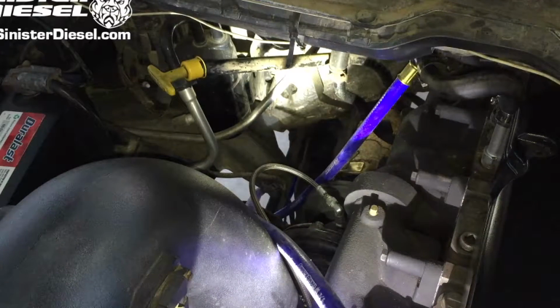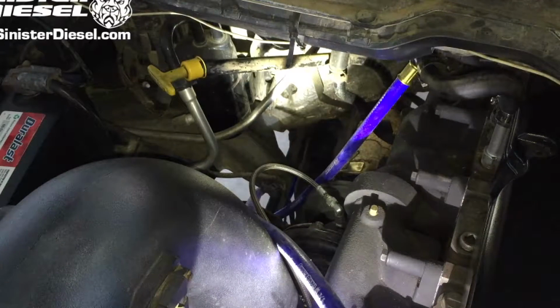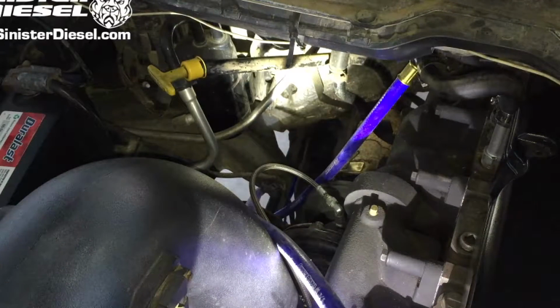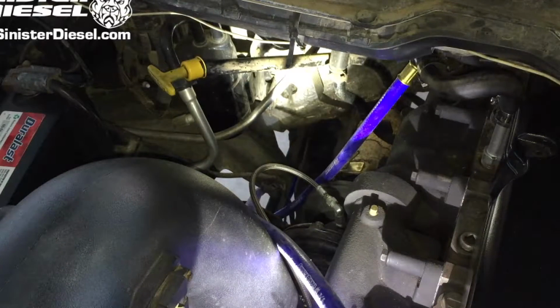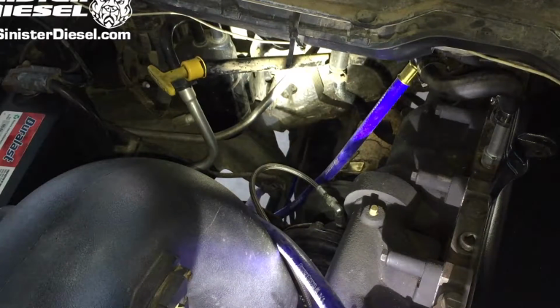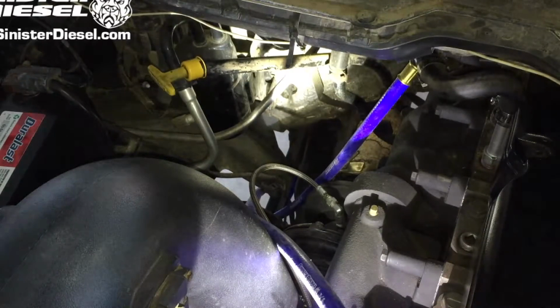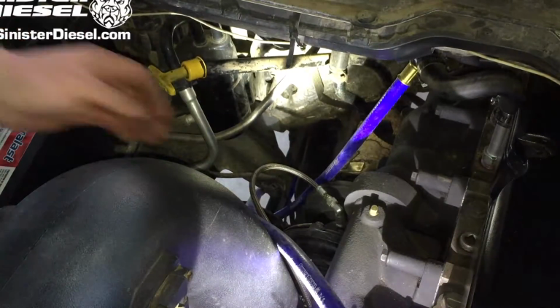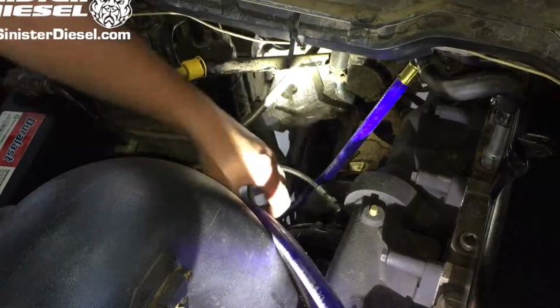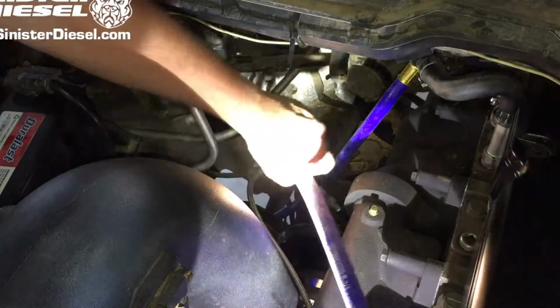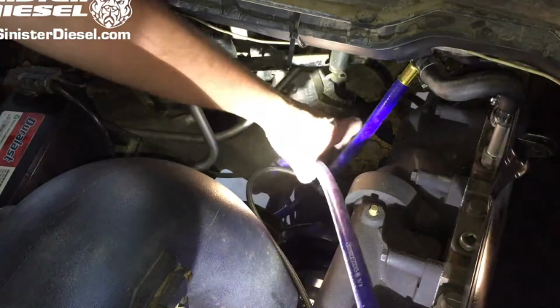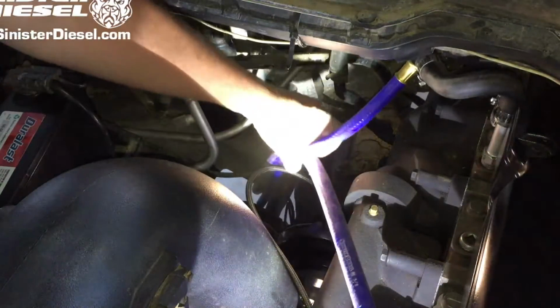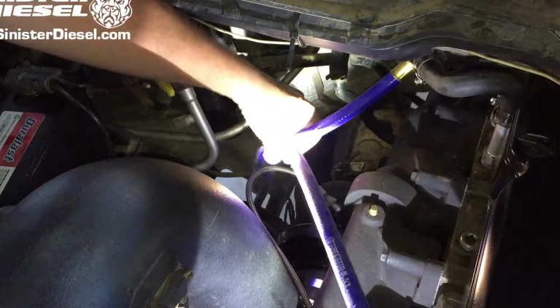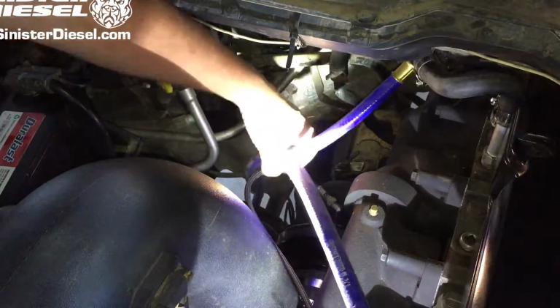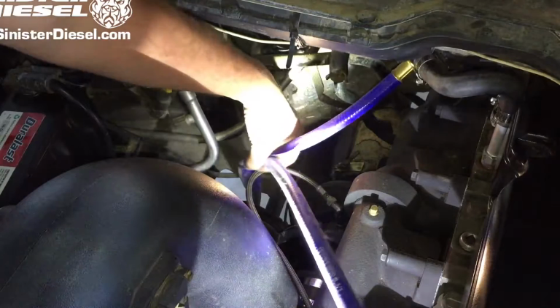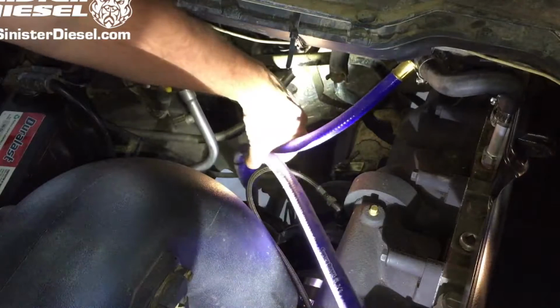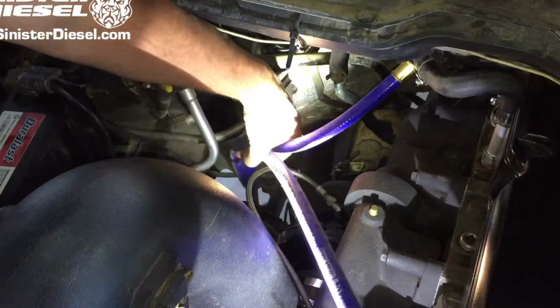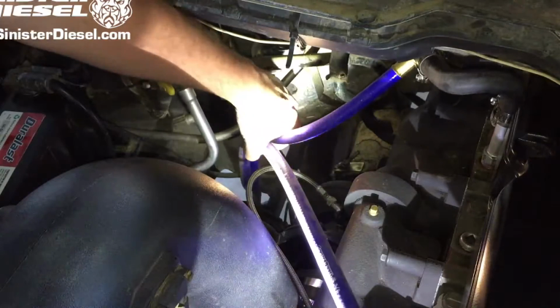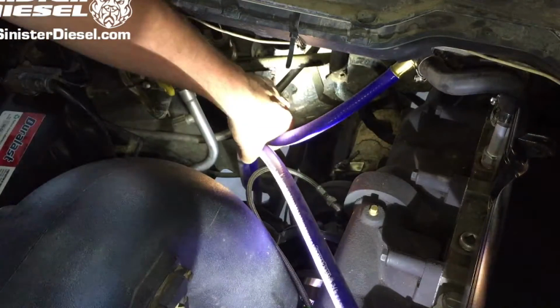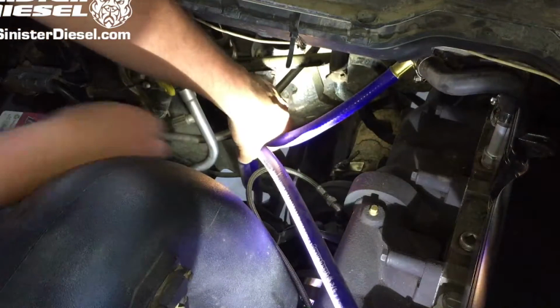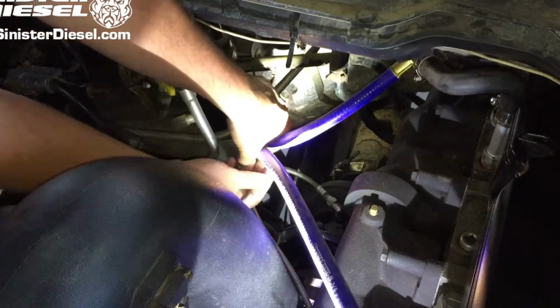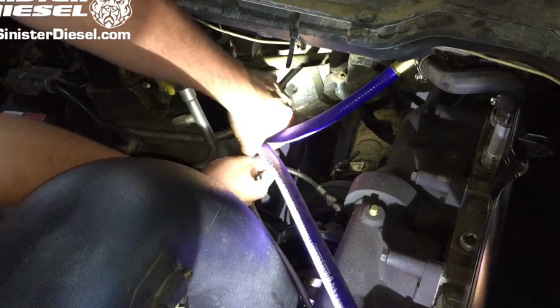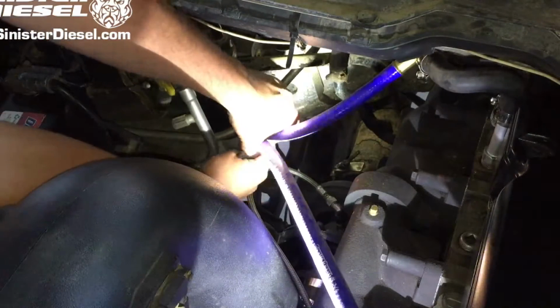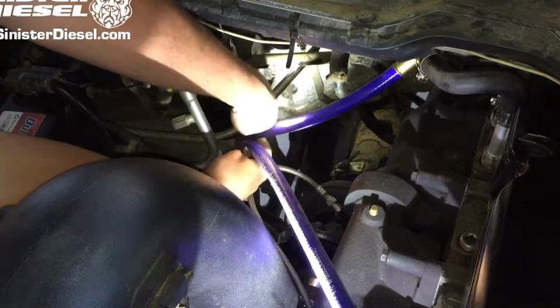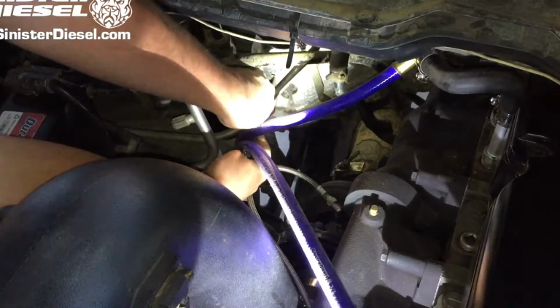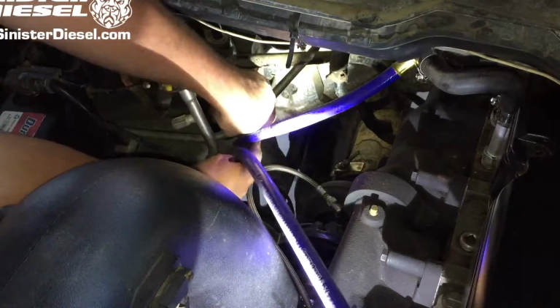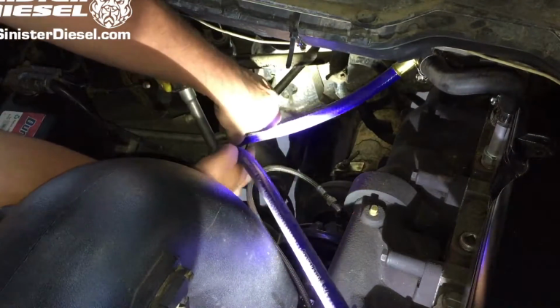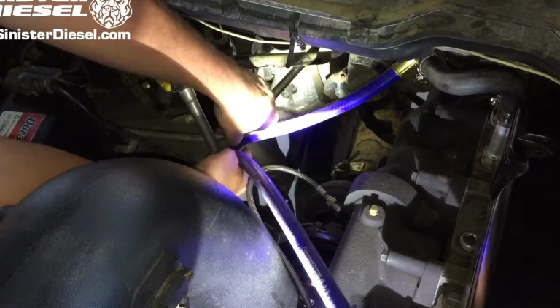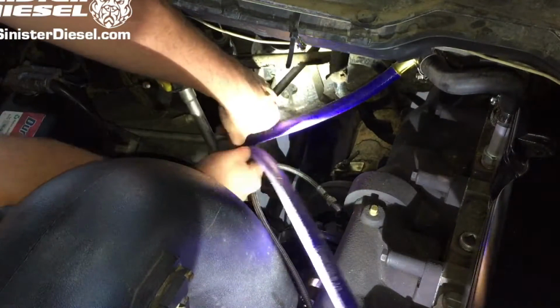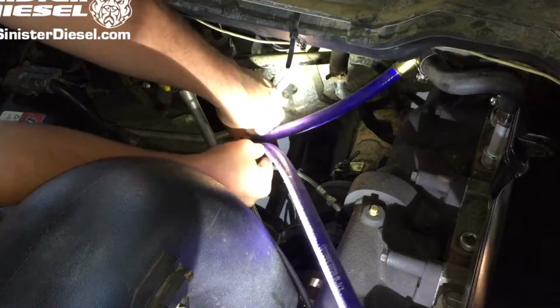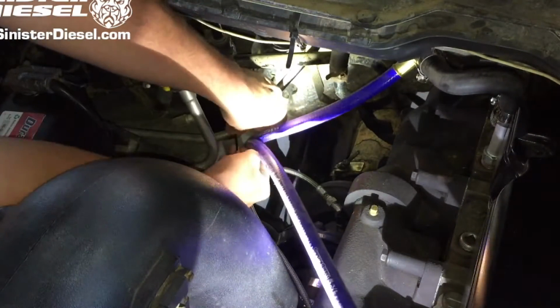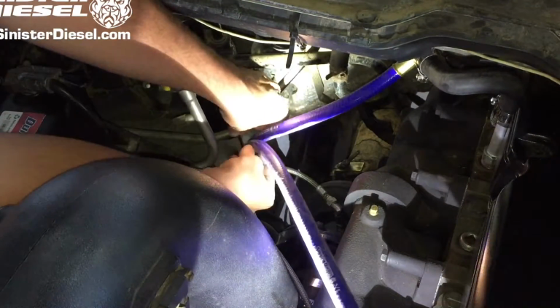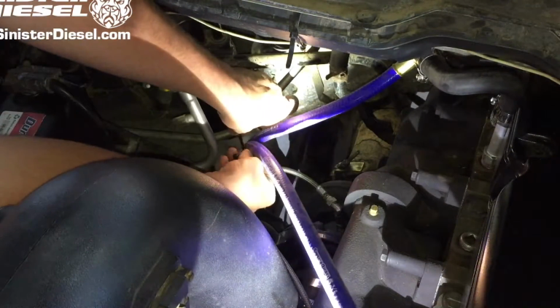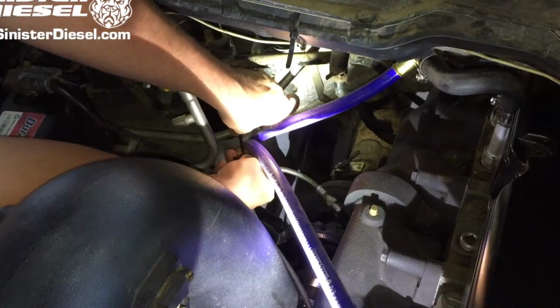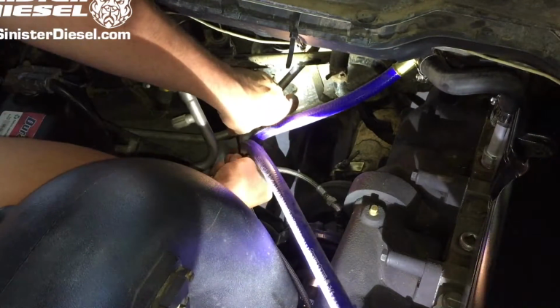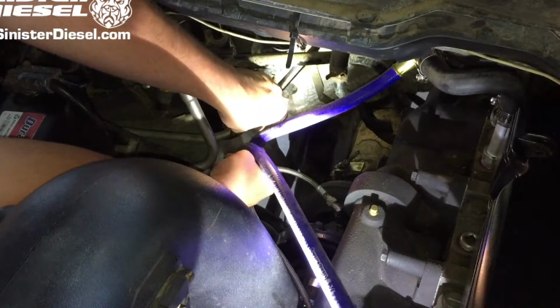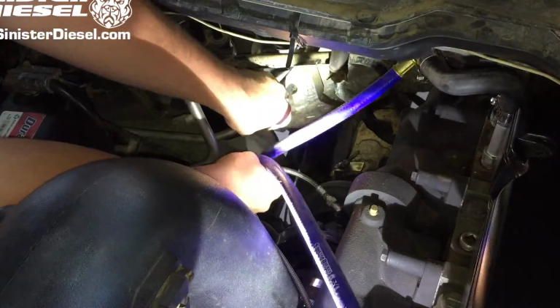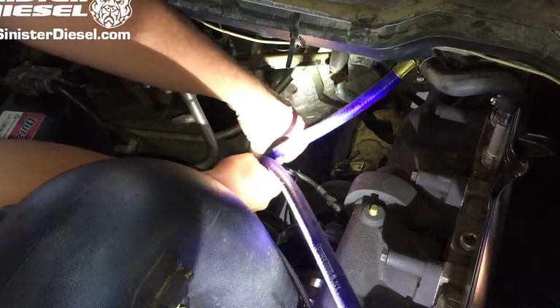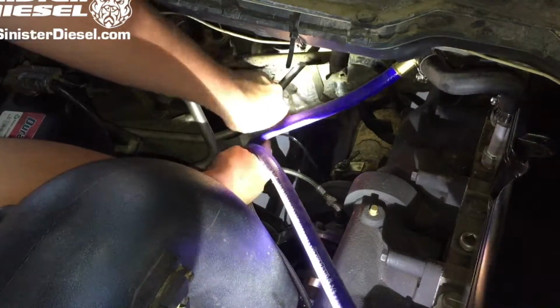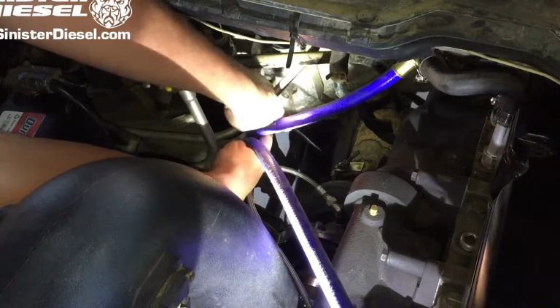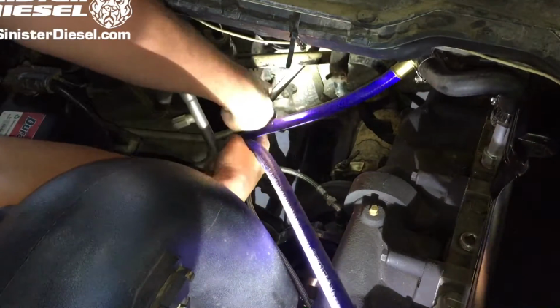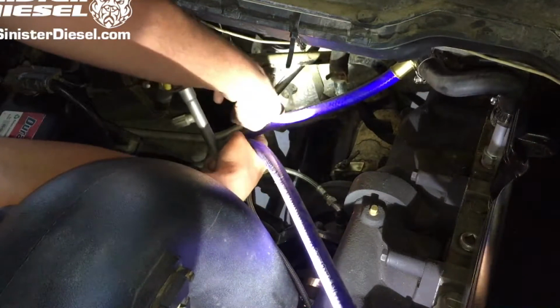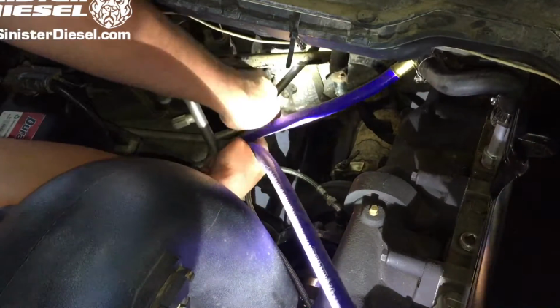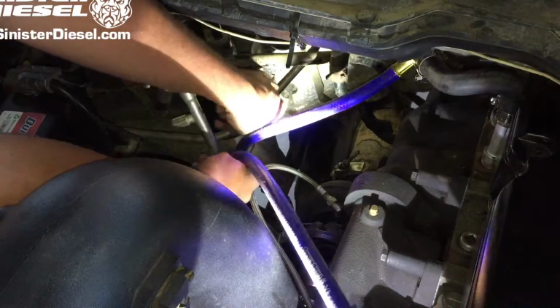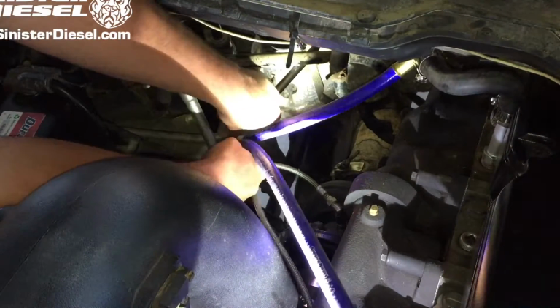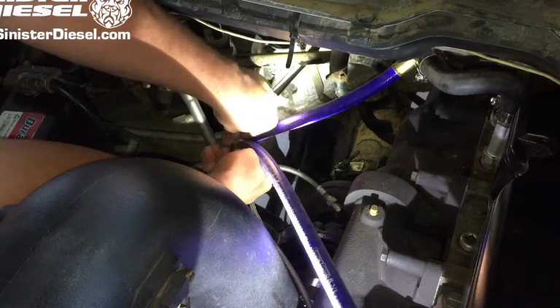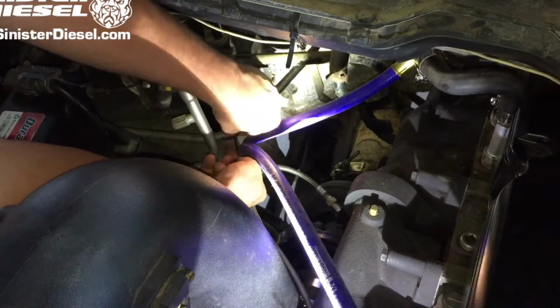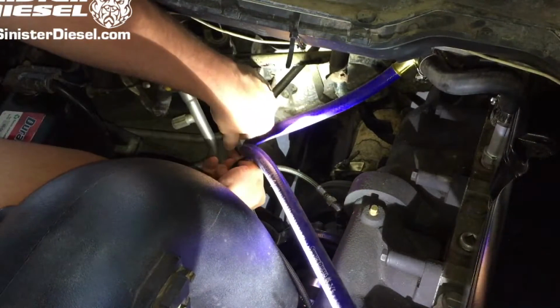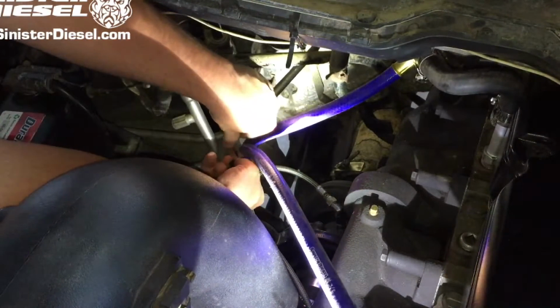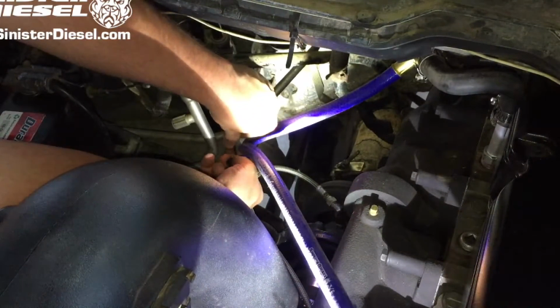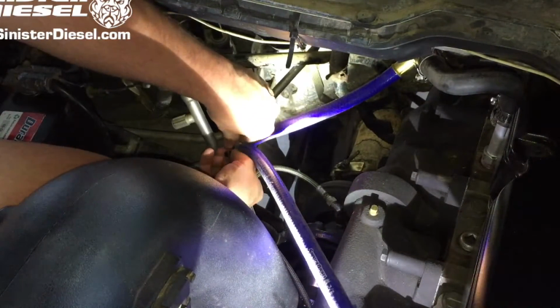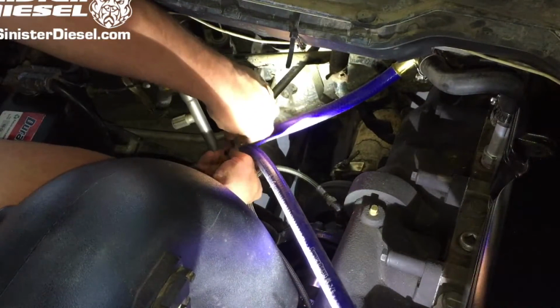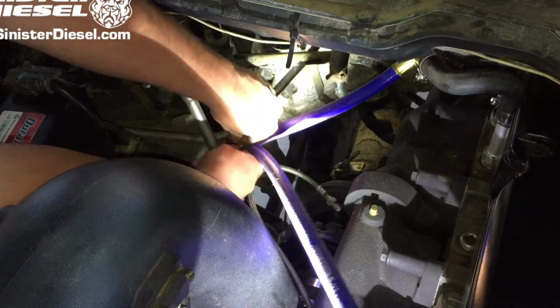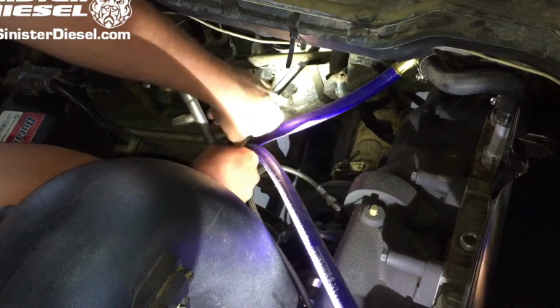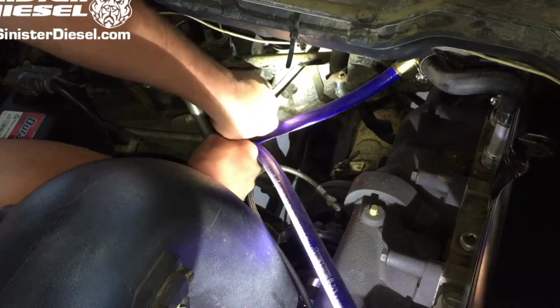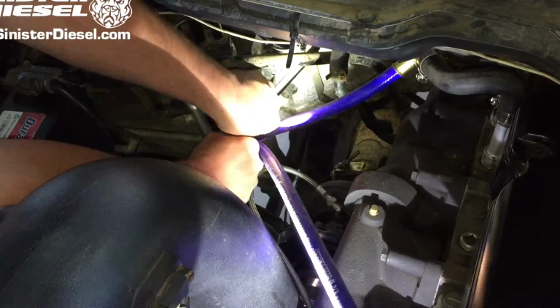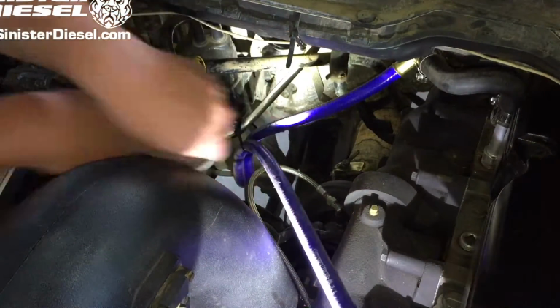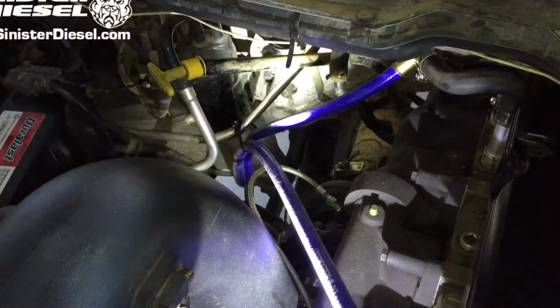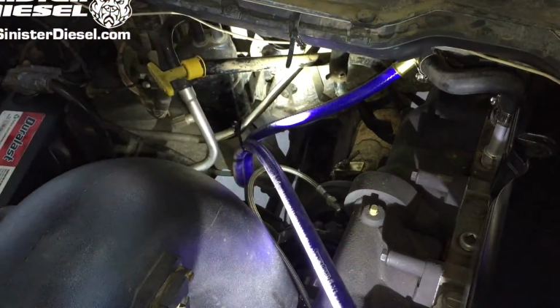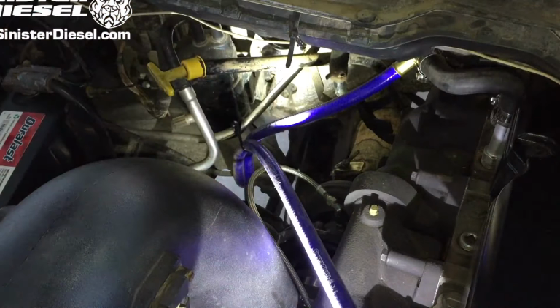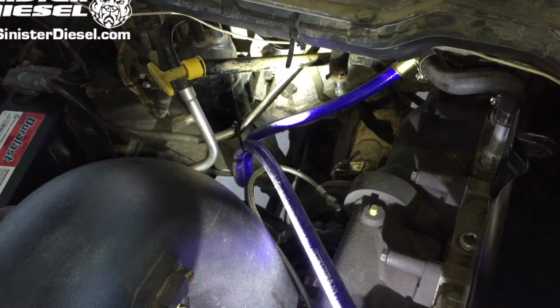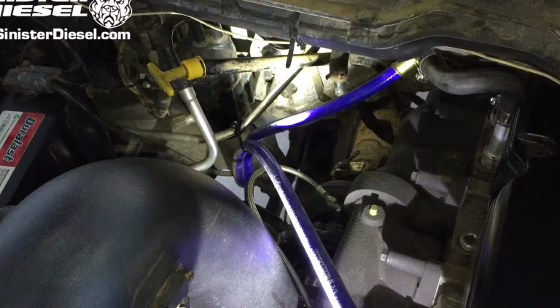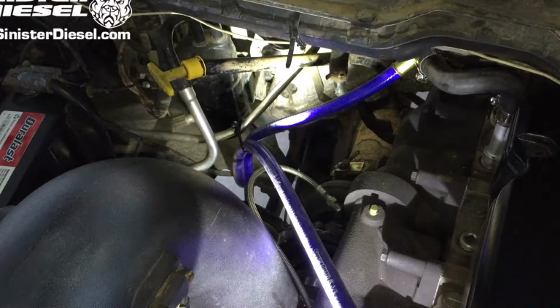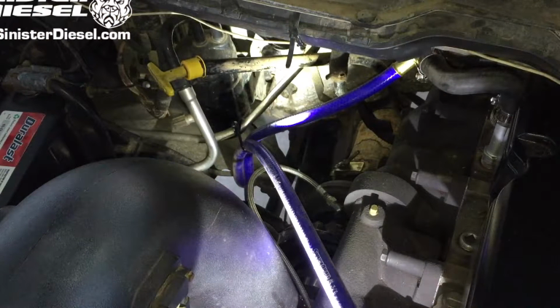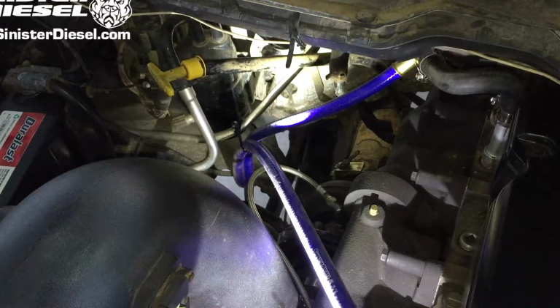Secure the two coolant lines away from any exhaust components with the supplied zip tie to prevent any damage to these coolant lines.